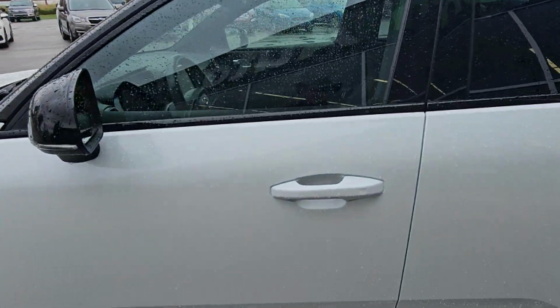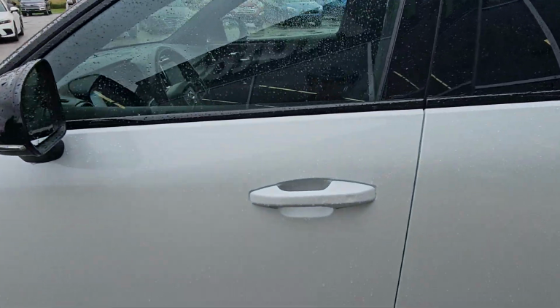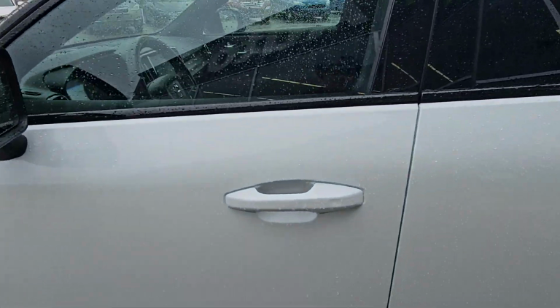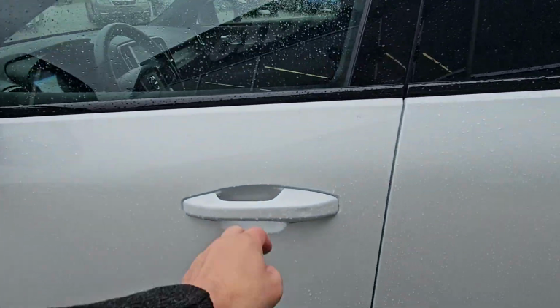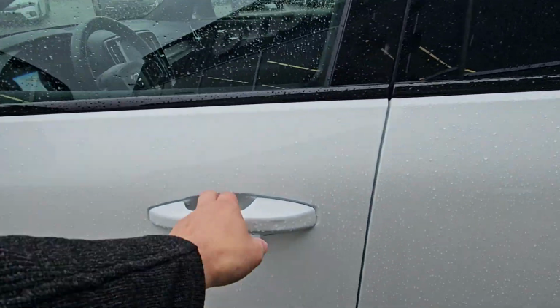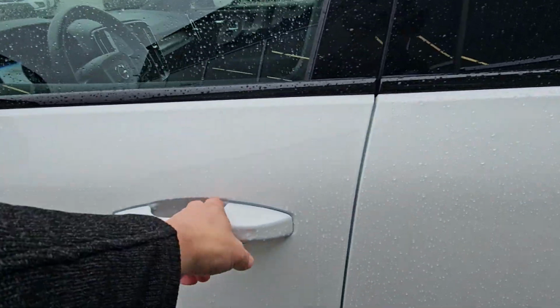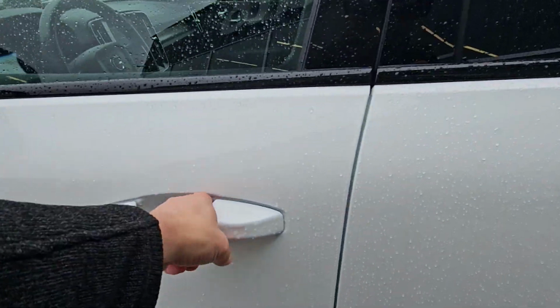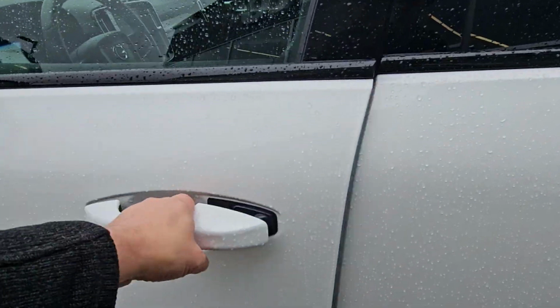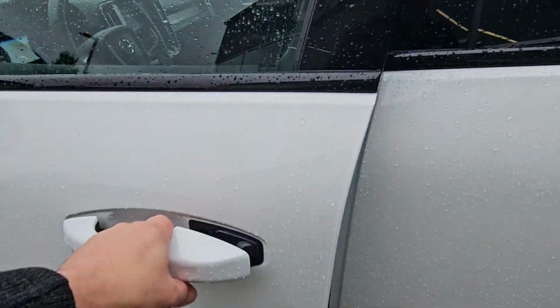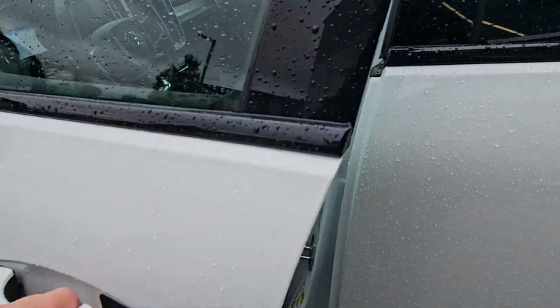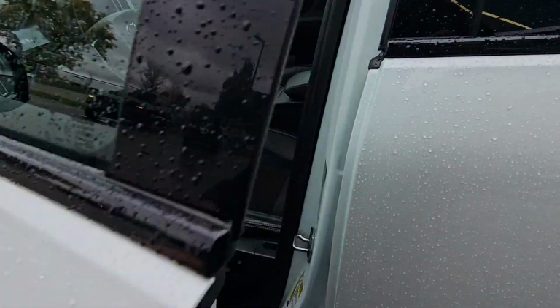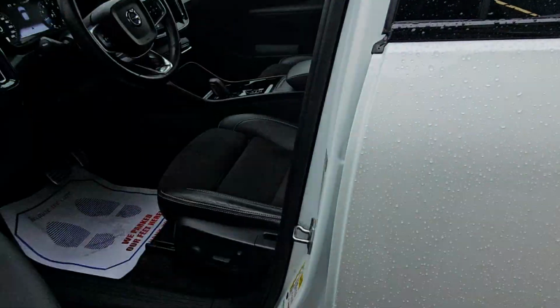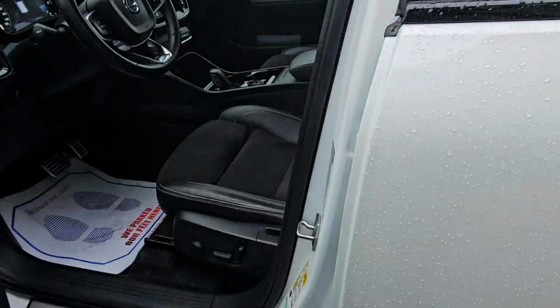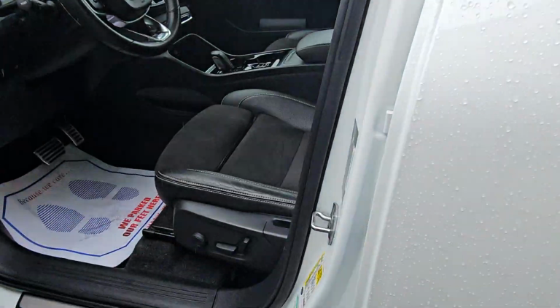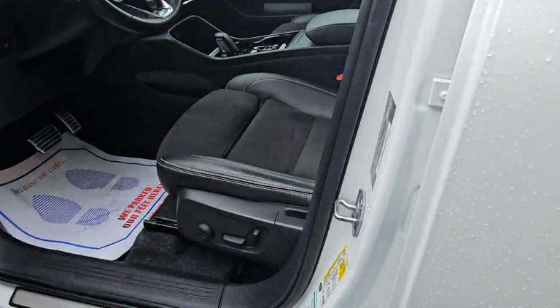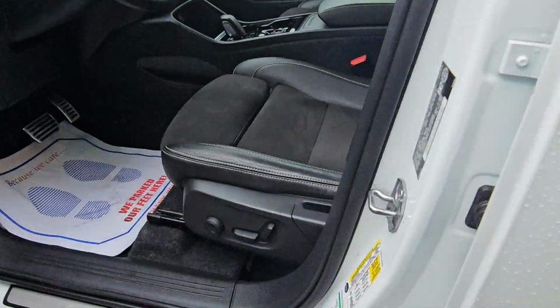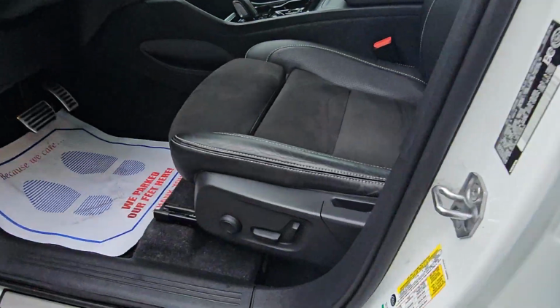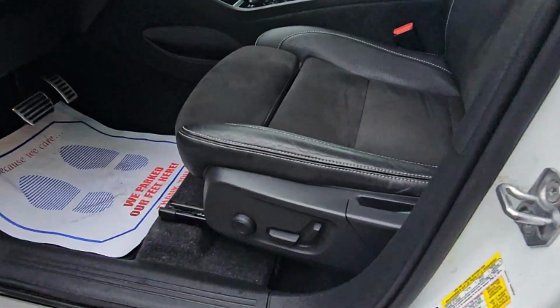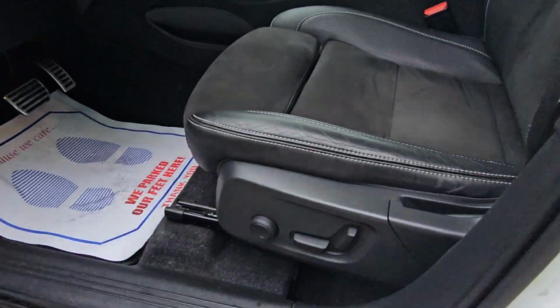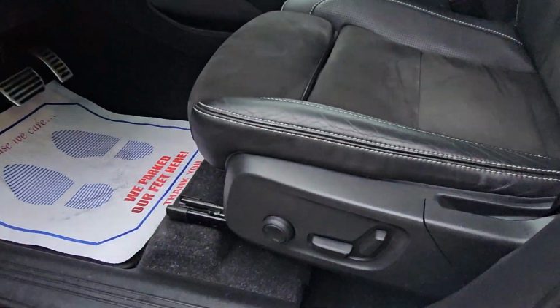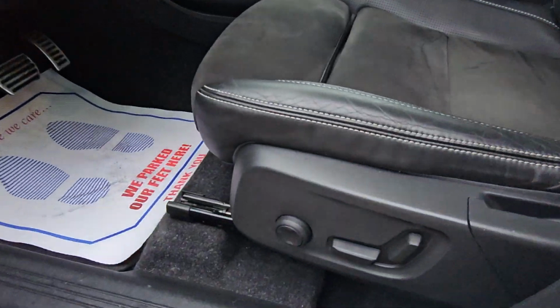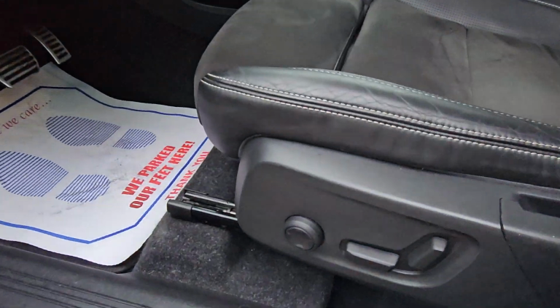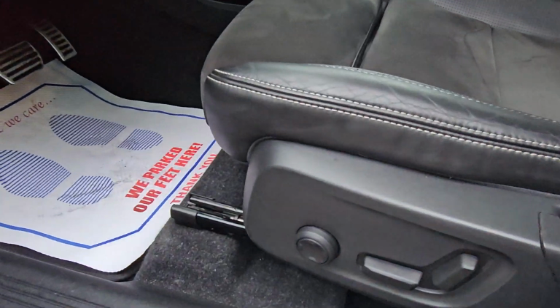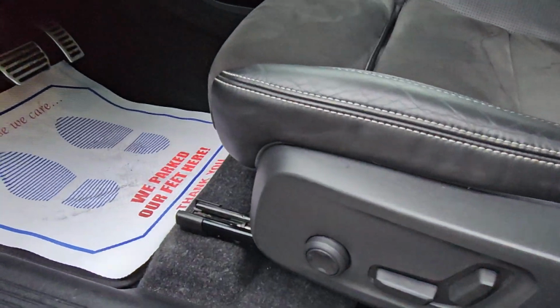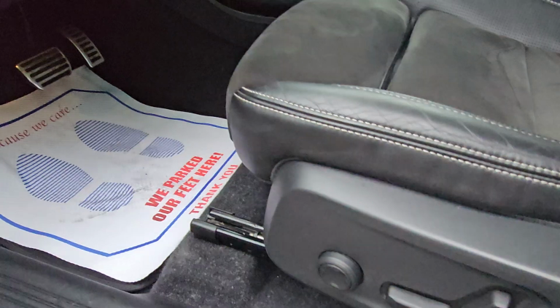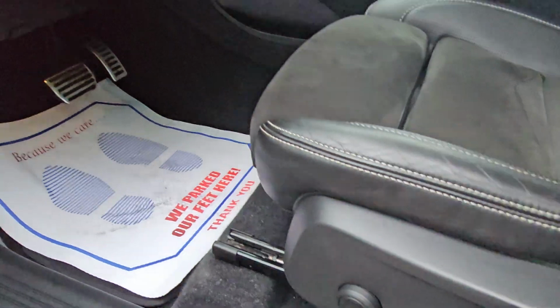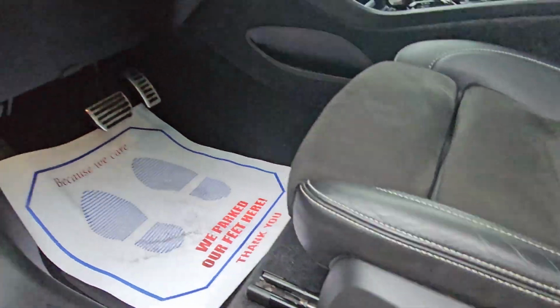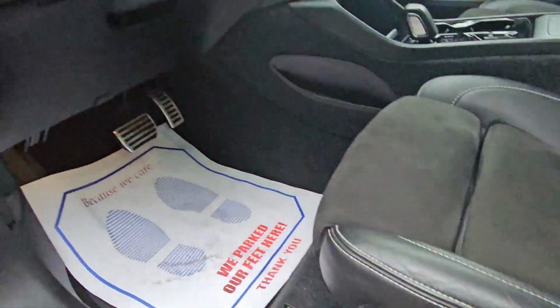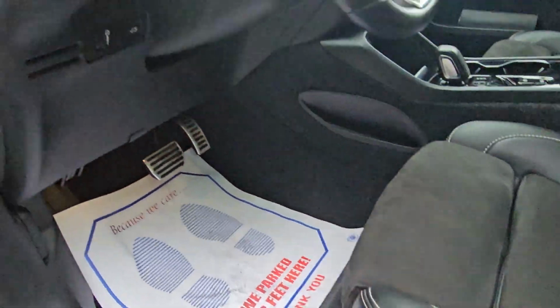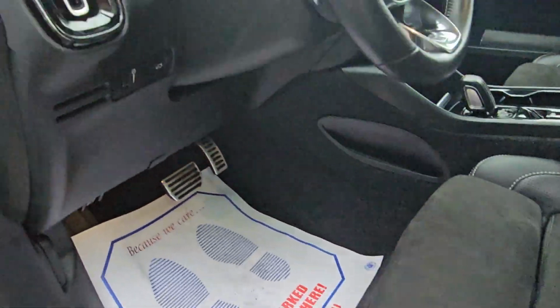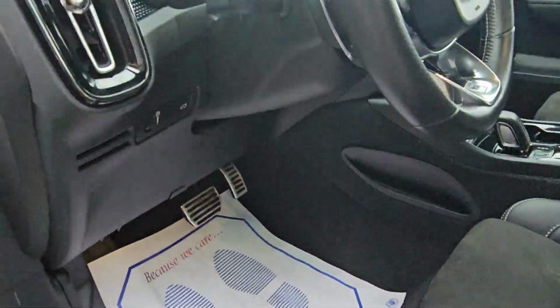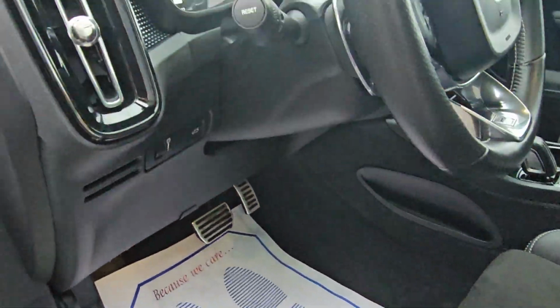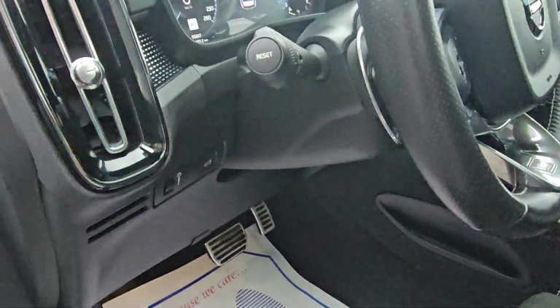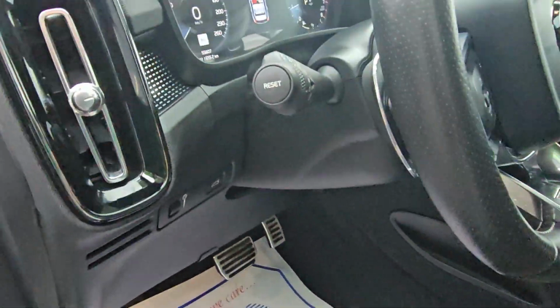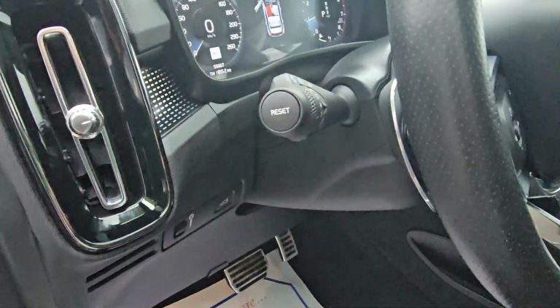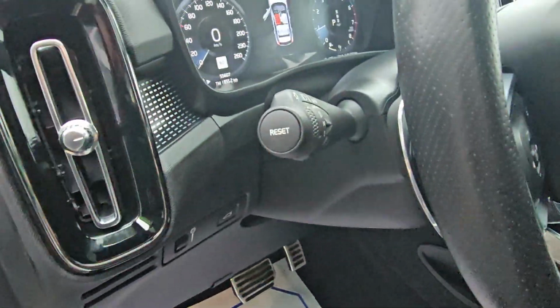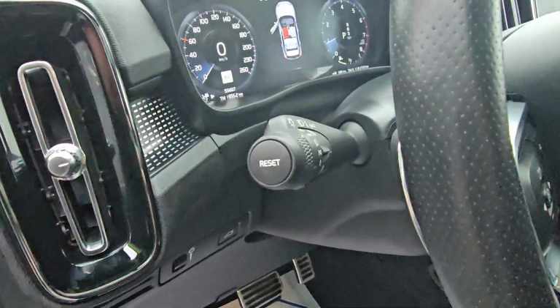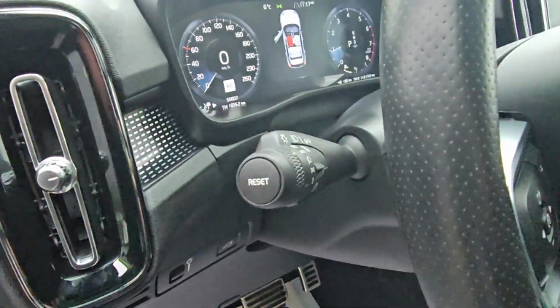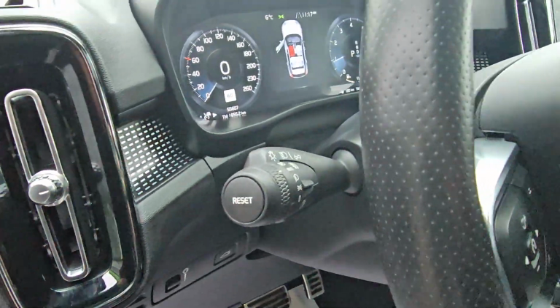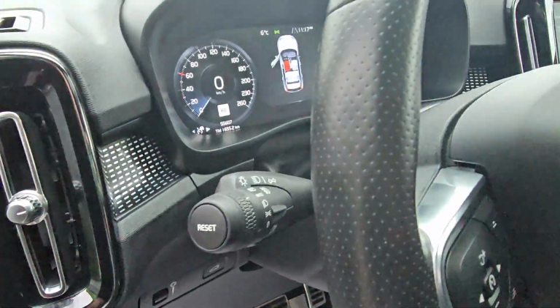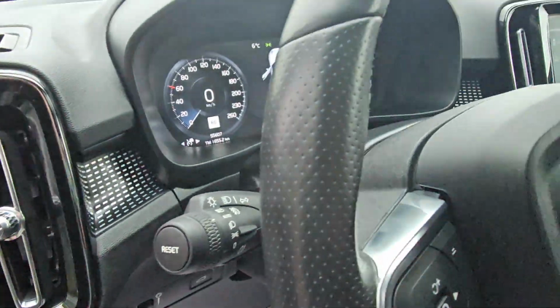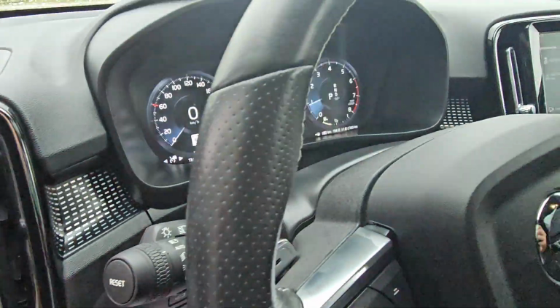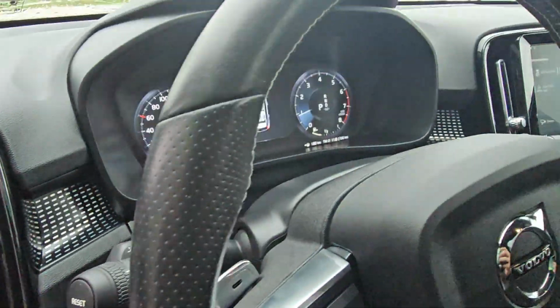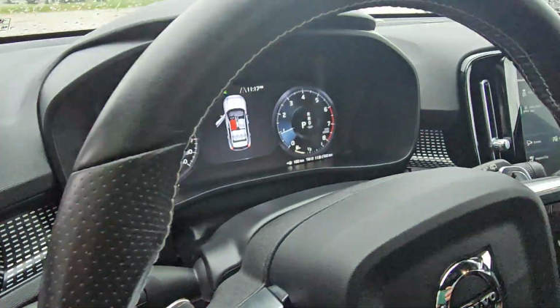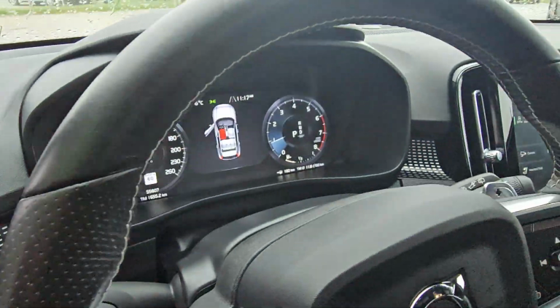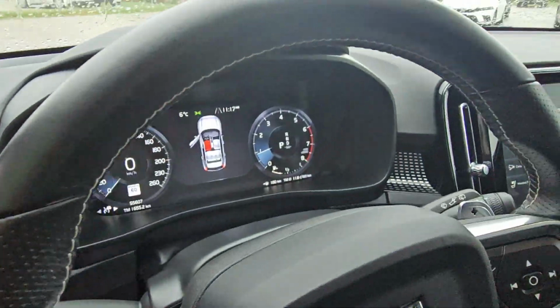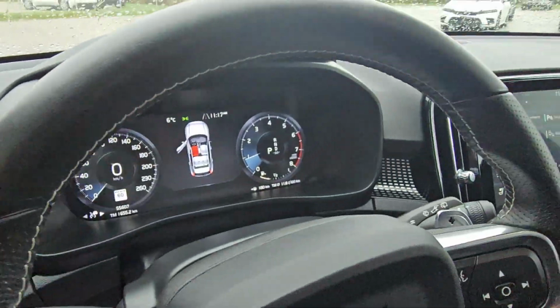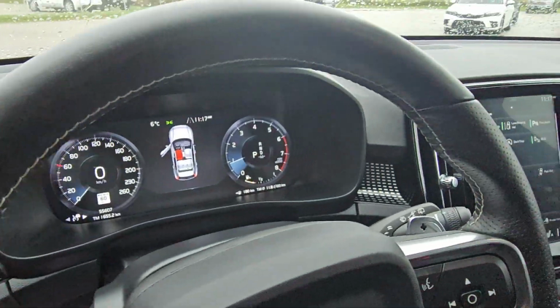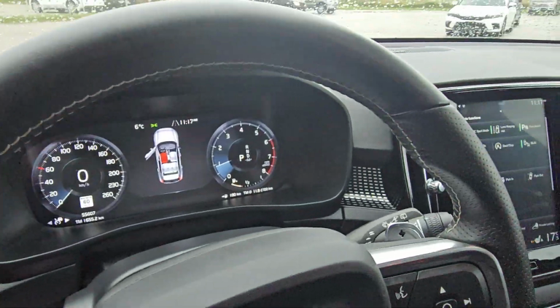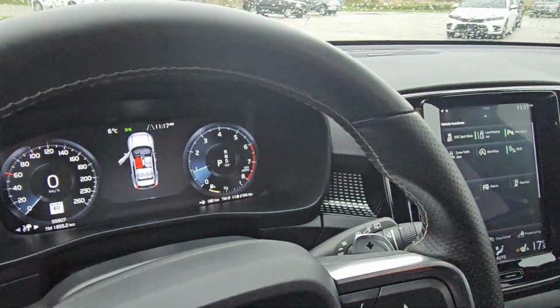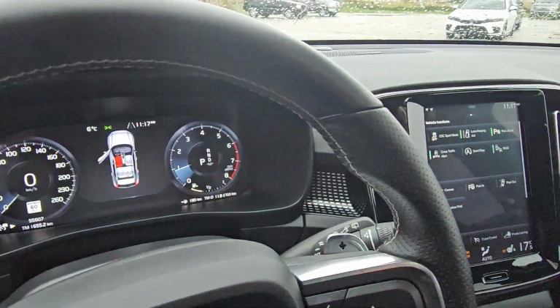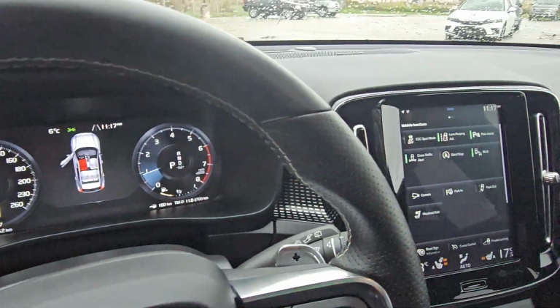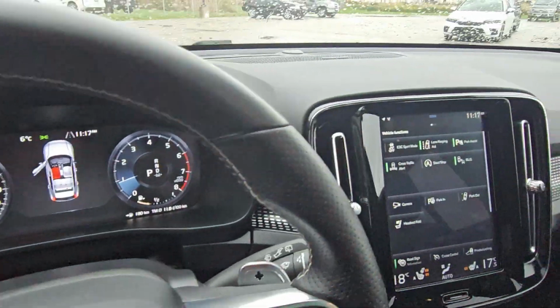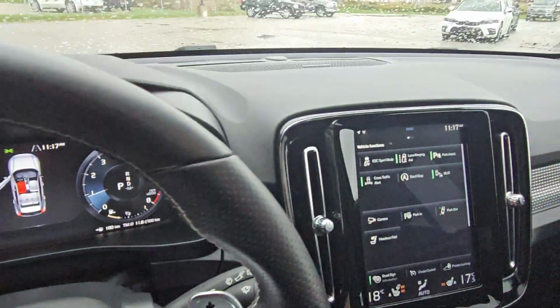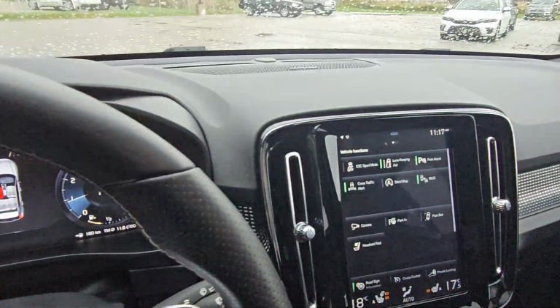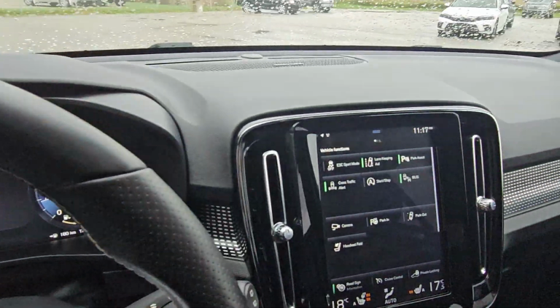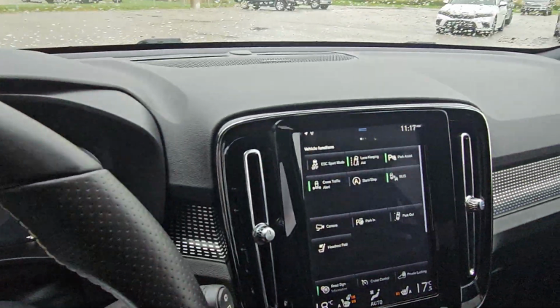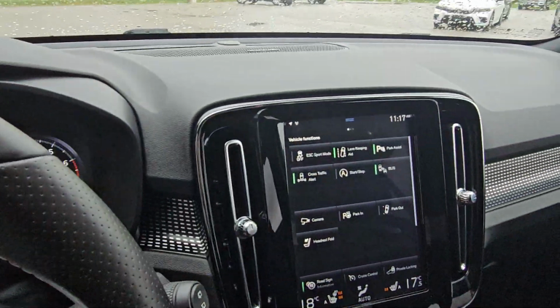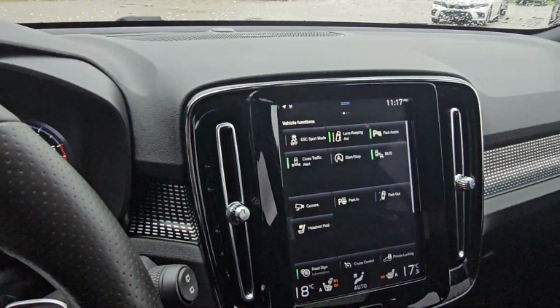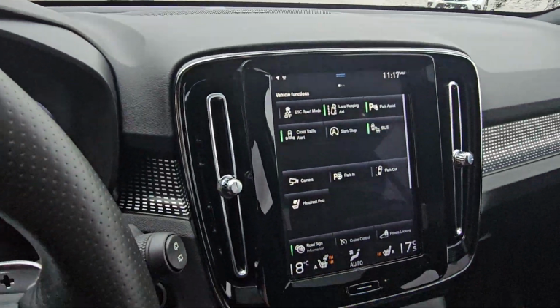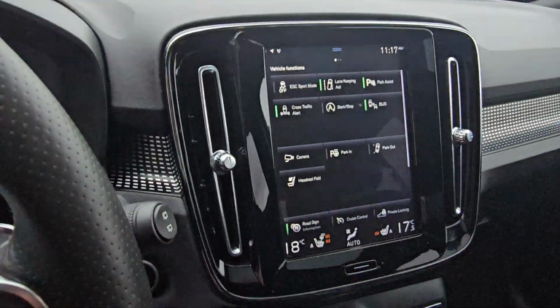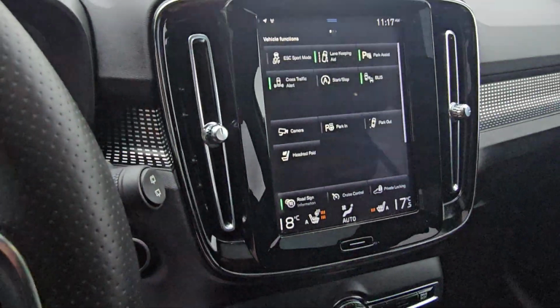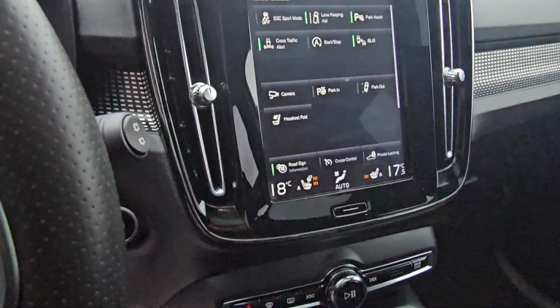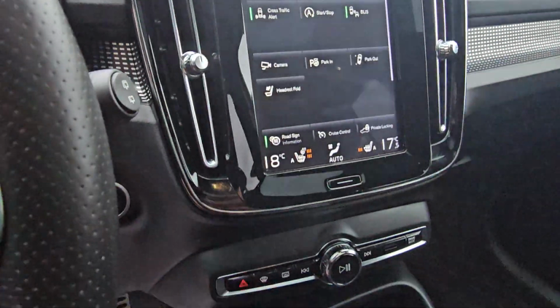It features passive entry, power driver seat, automatic headlights, navigation, and a backup camera.